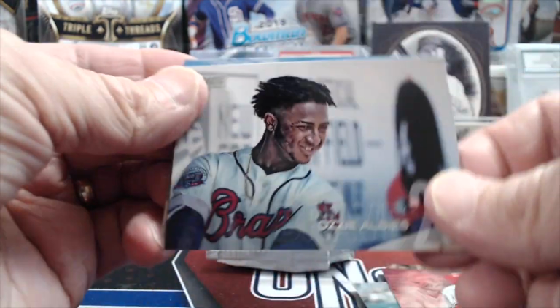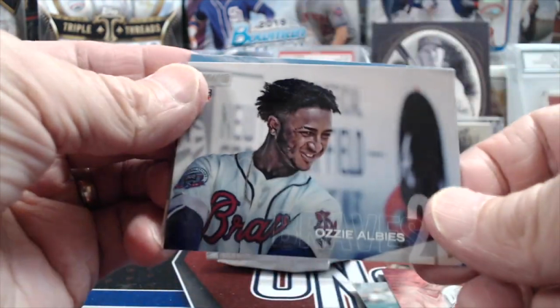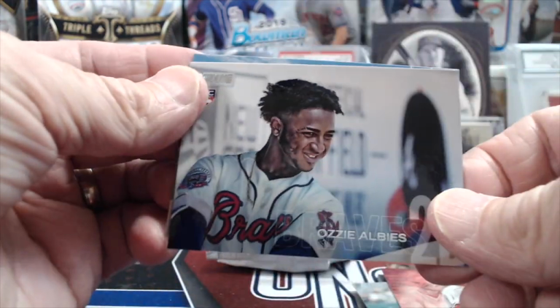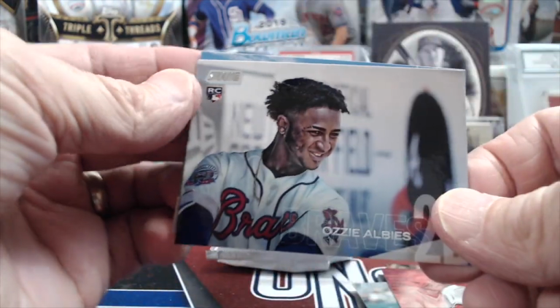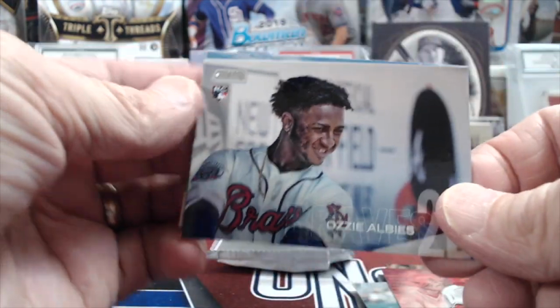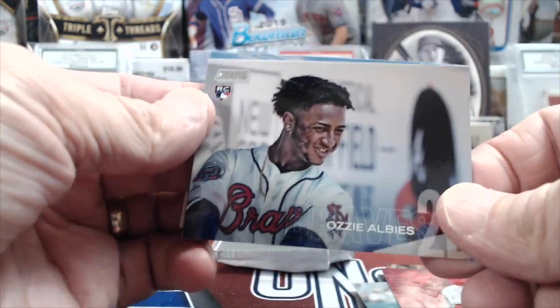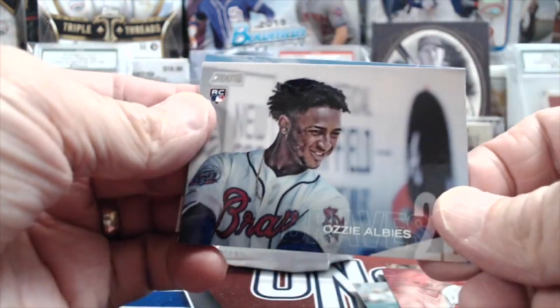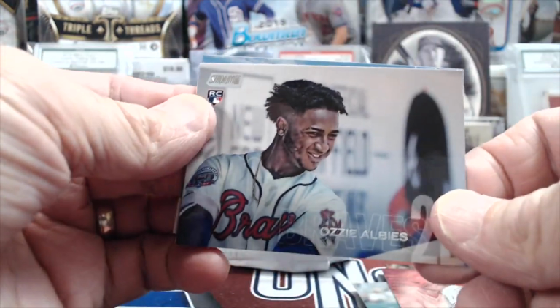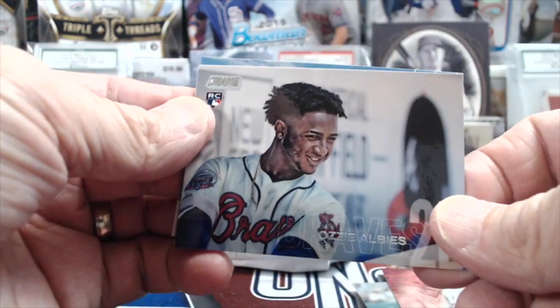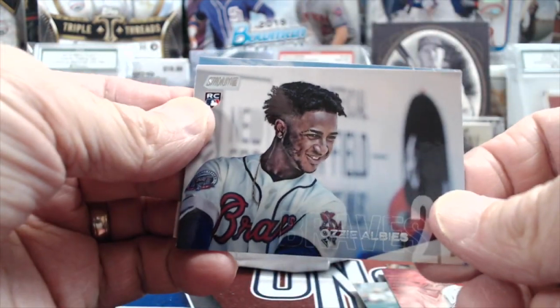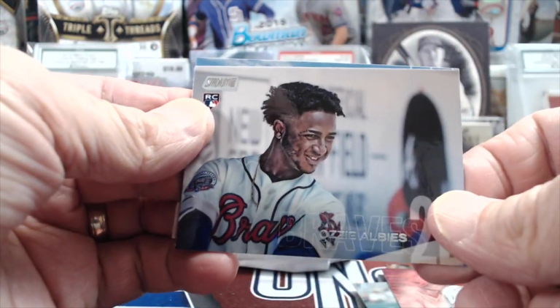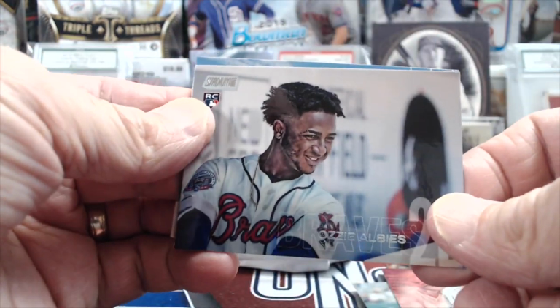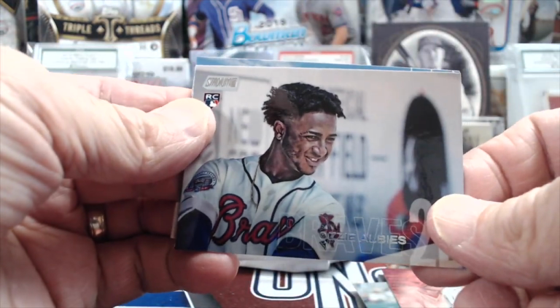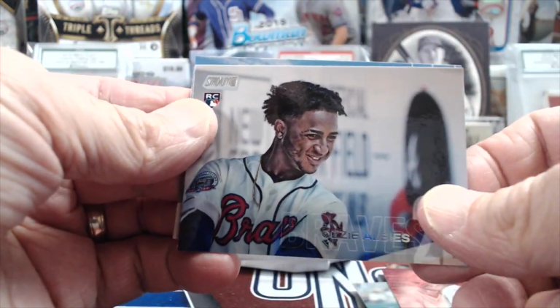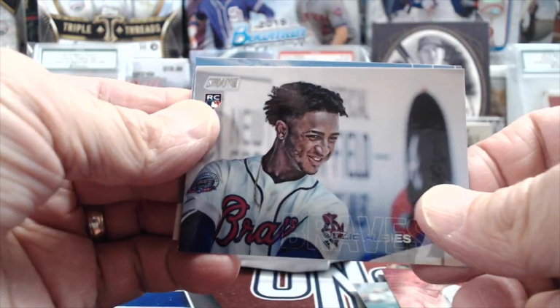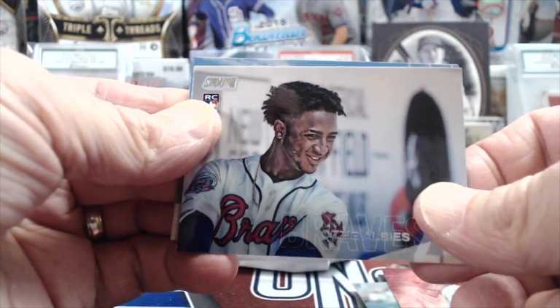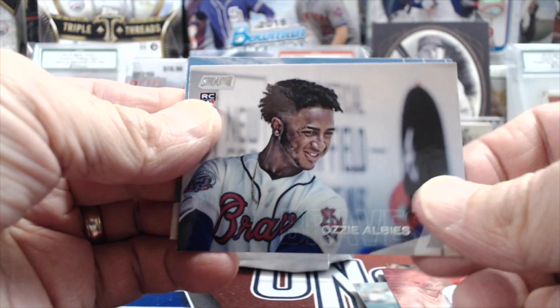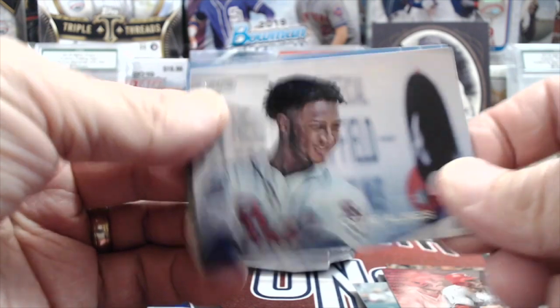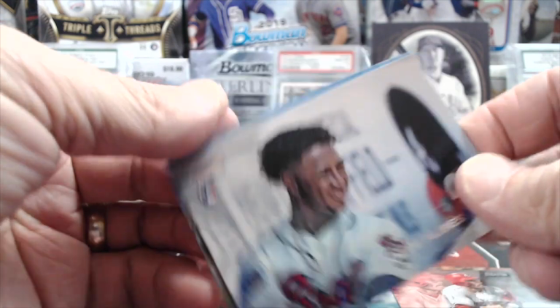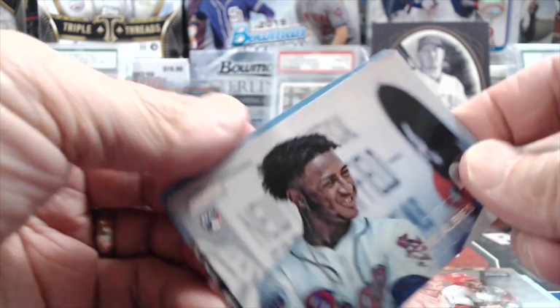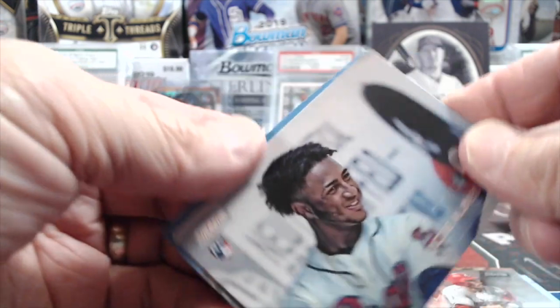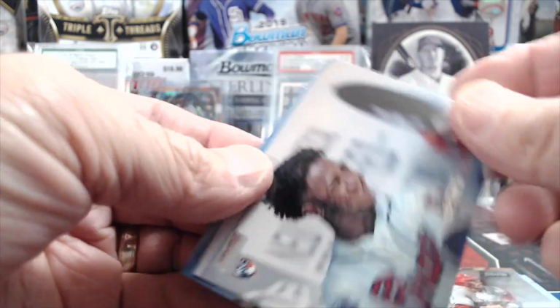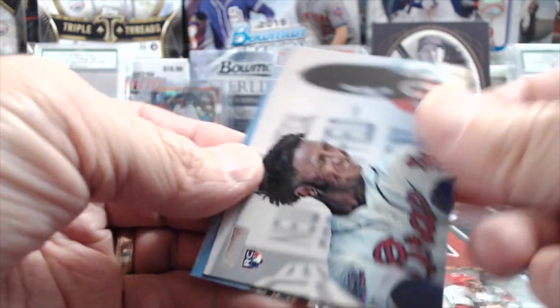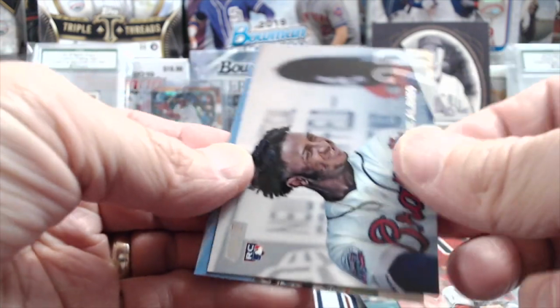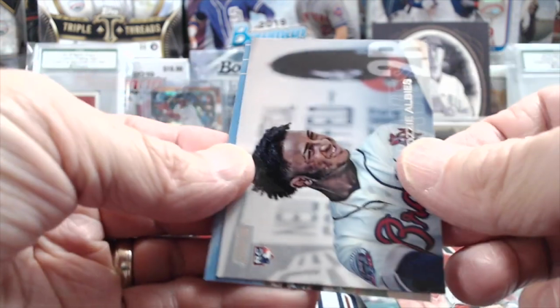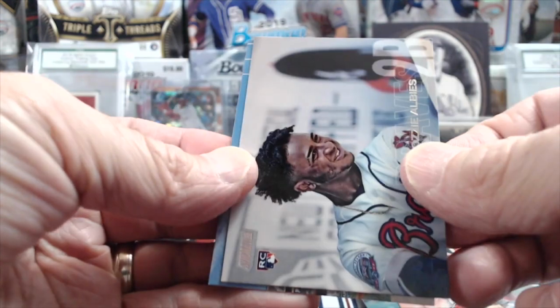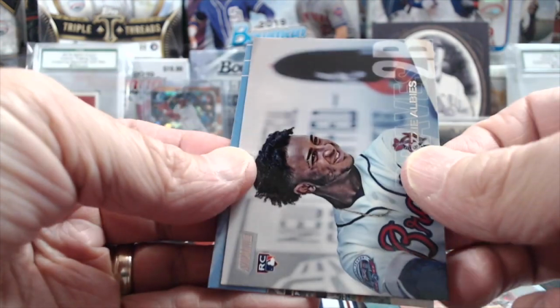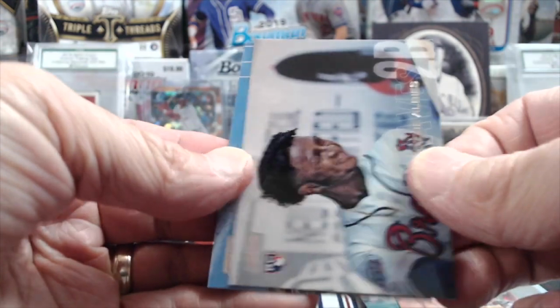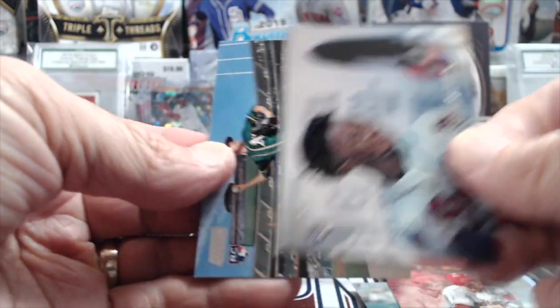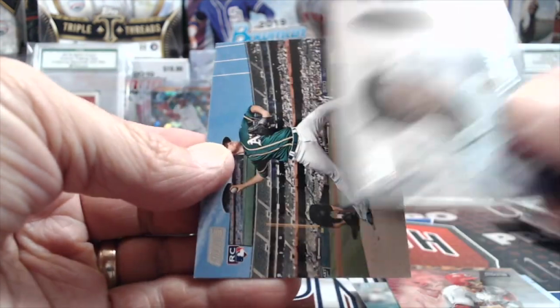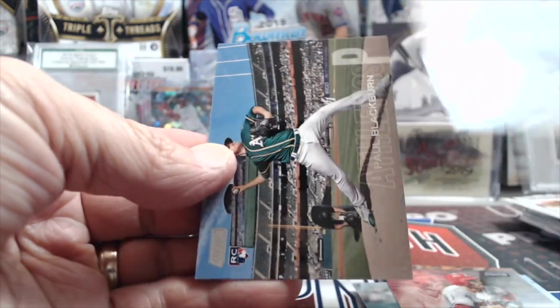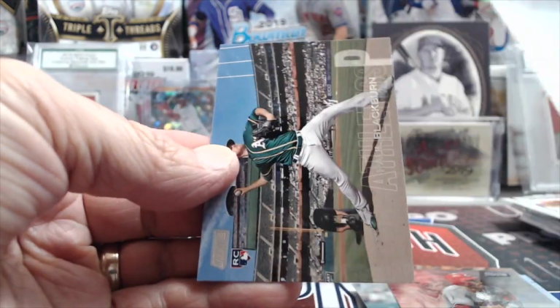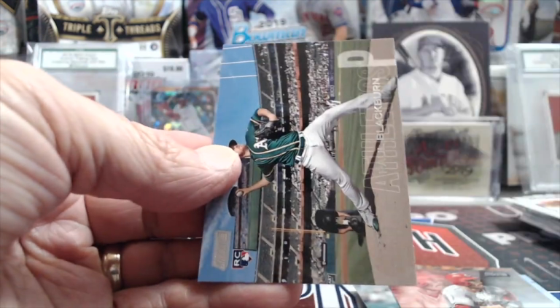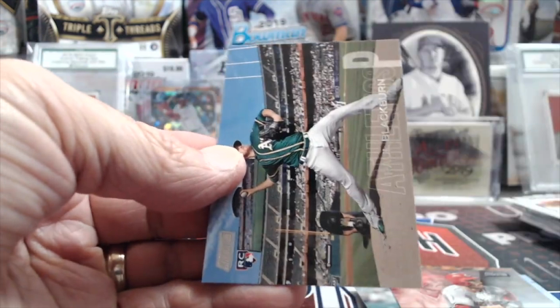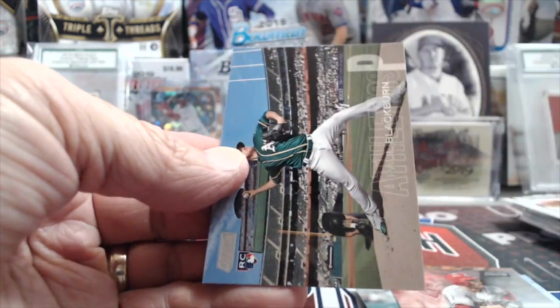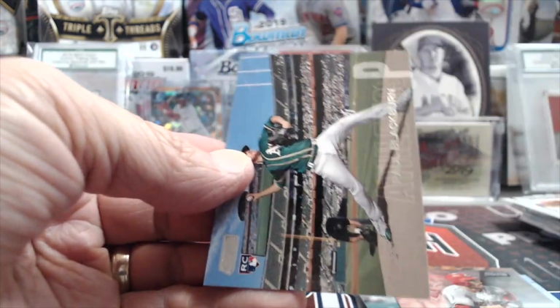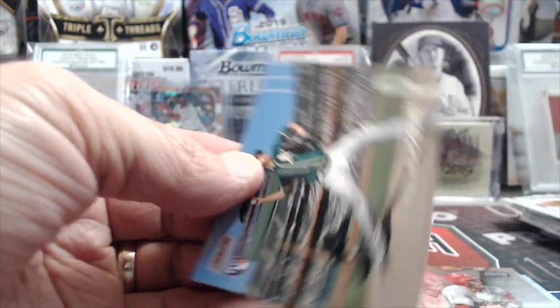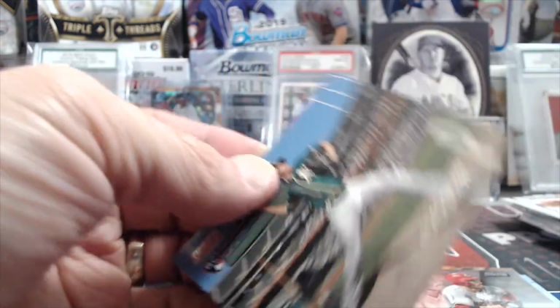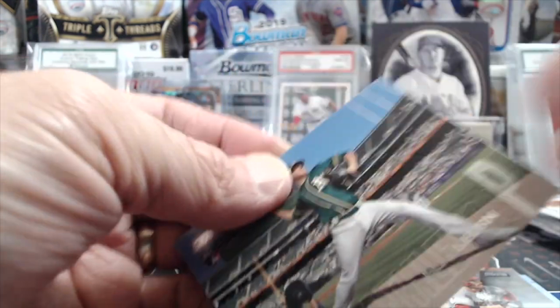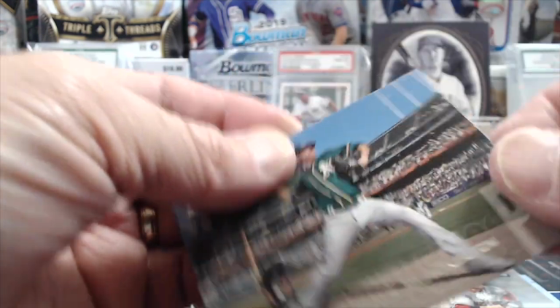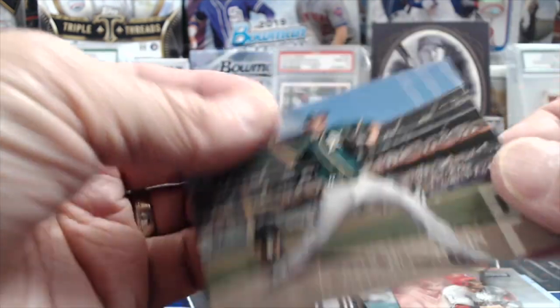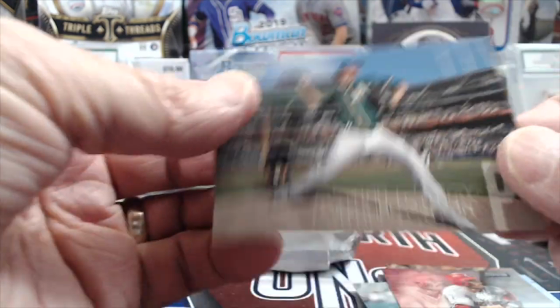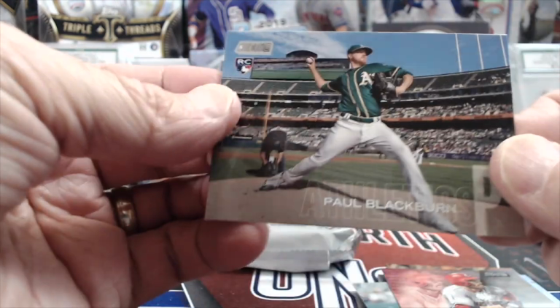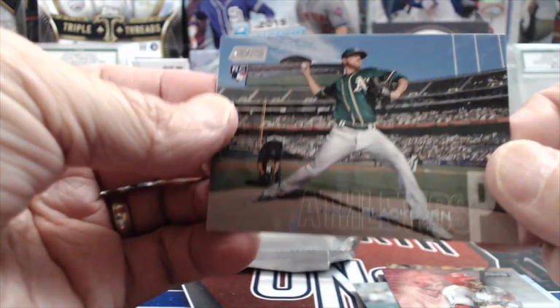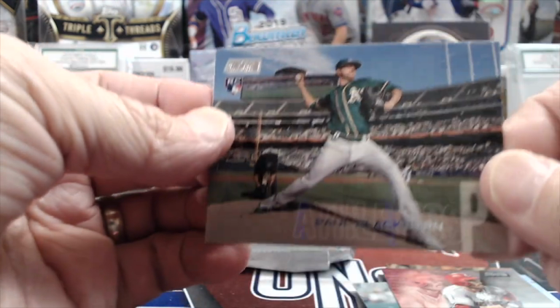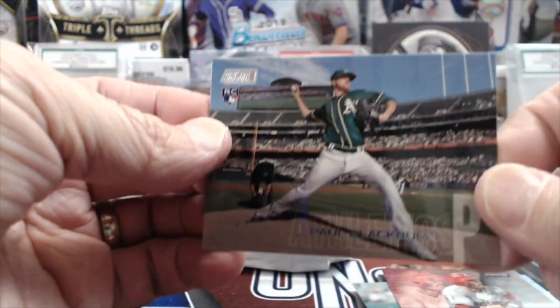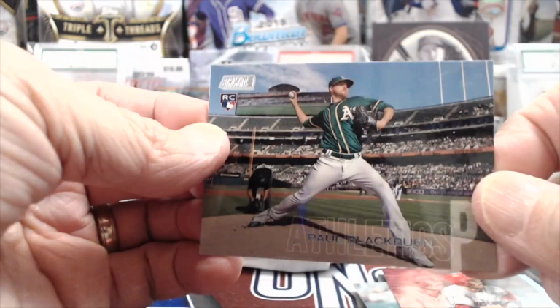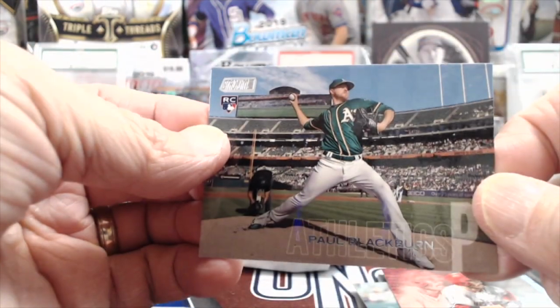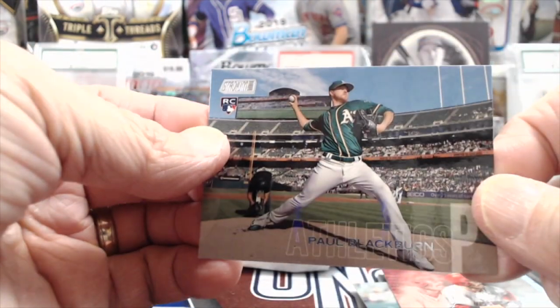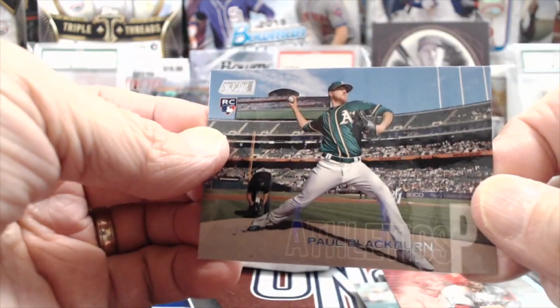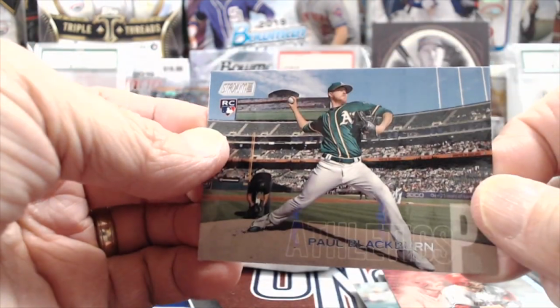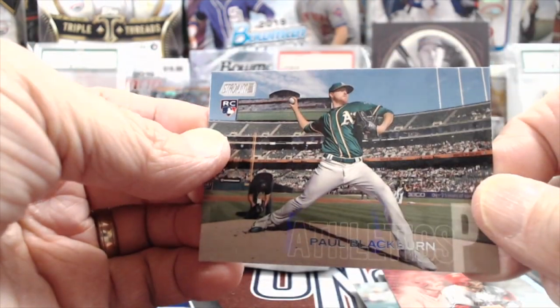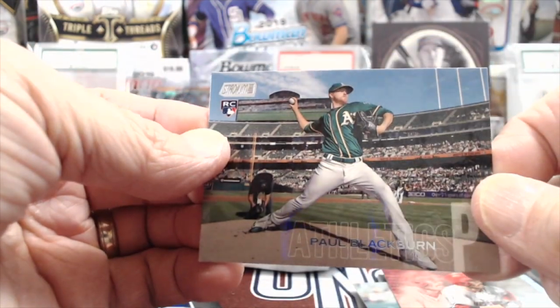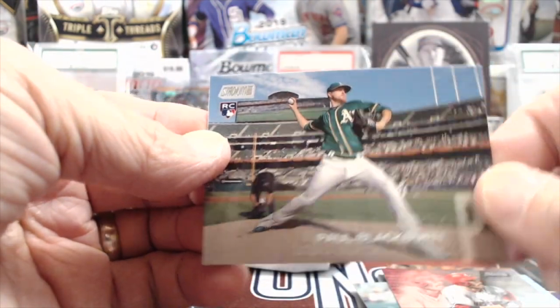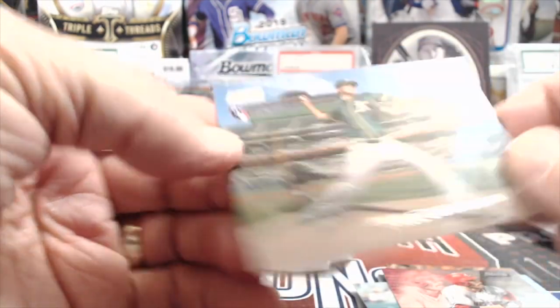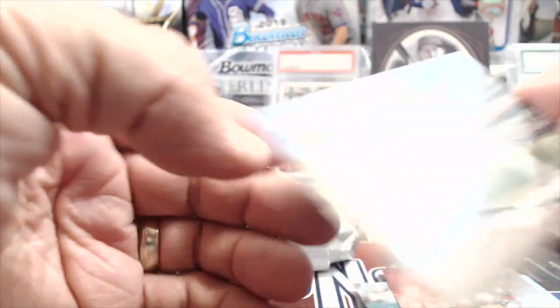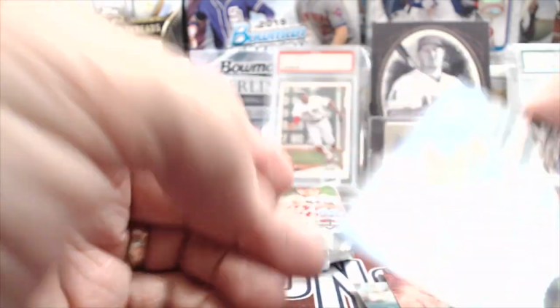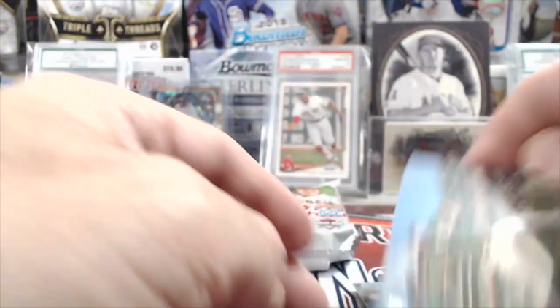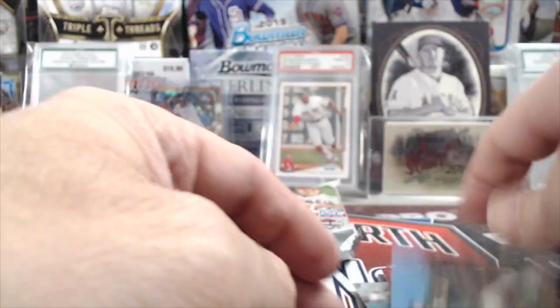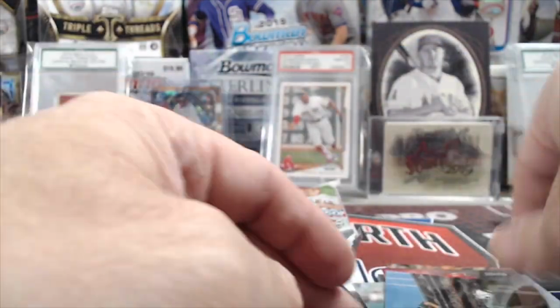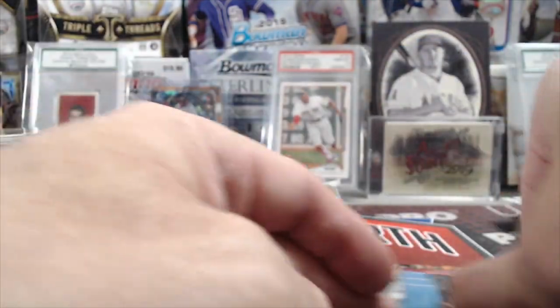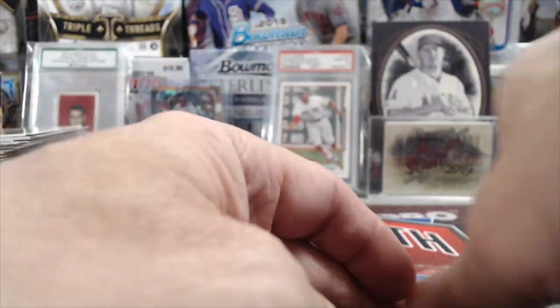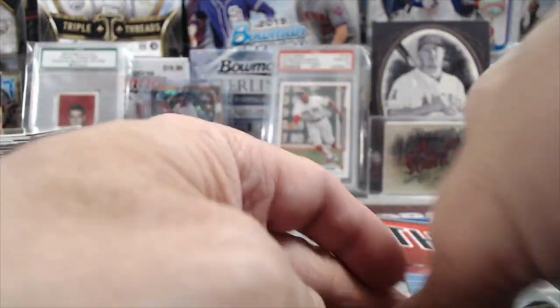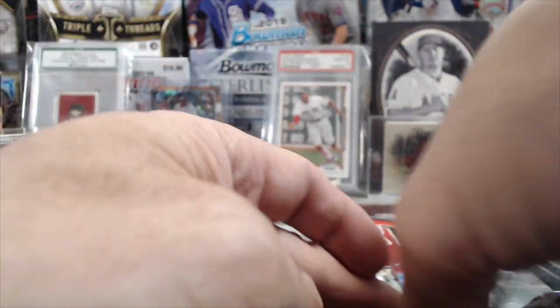There's a nice Ozzie Albies rookie. I swear we haven't hit a single auto out of that box. And Paul Blackburn.